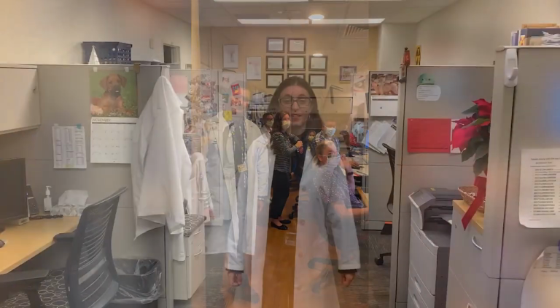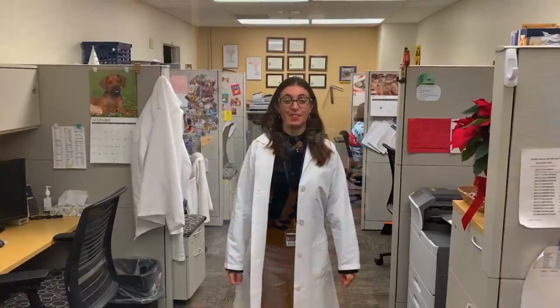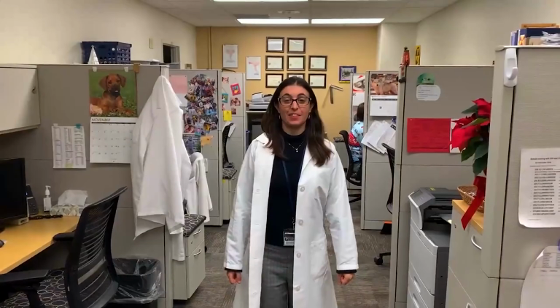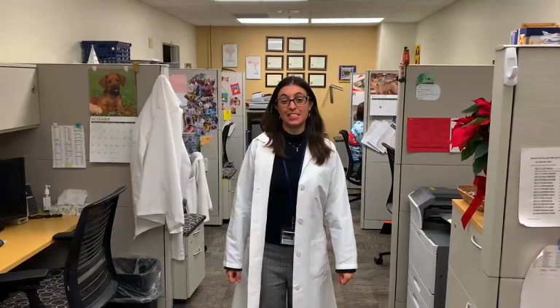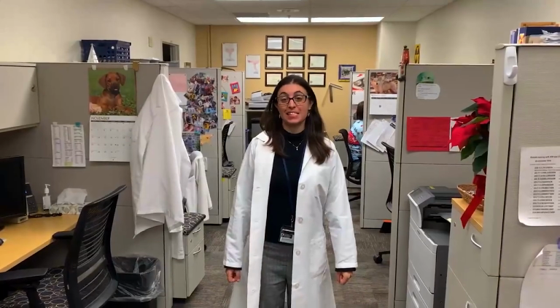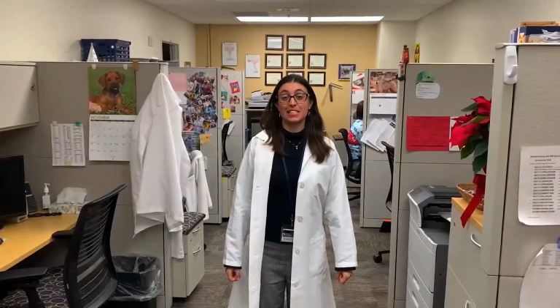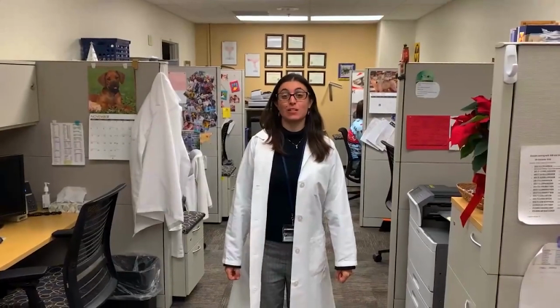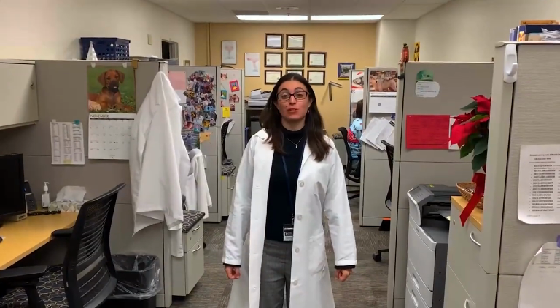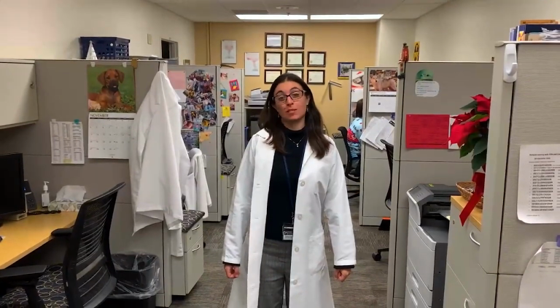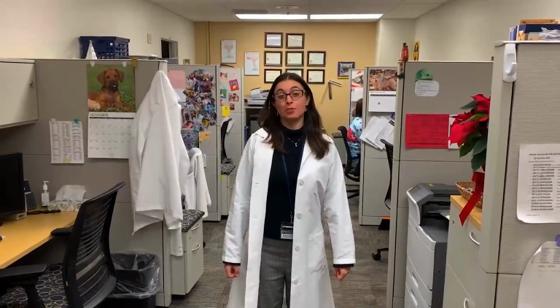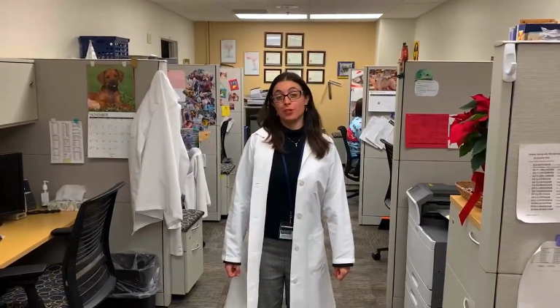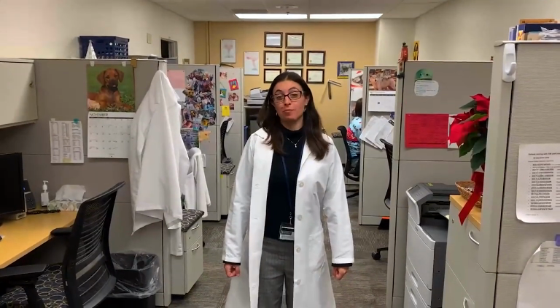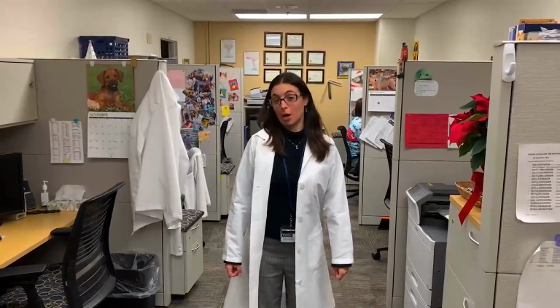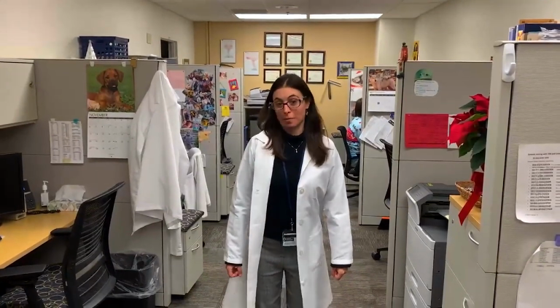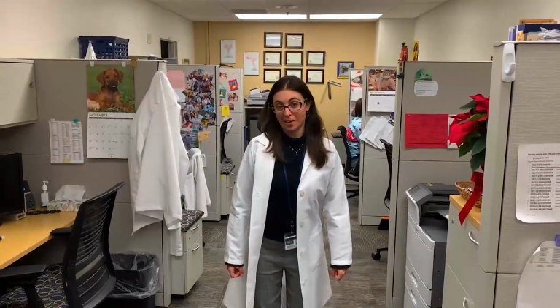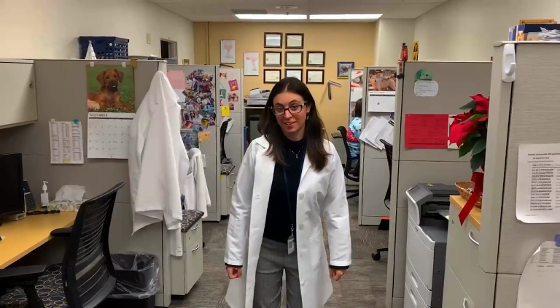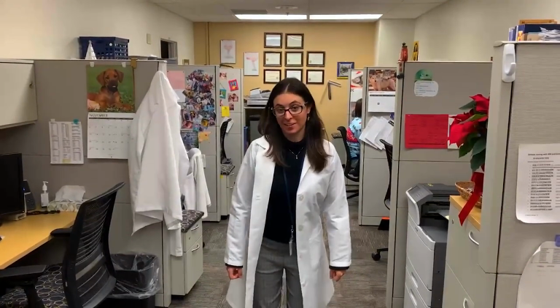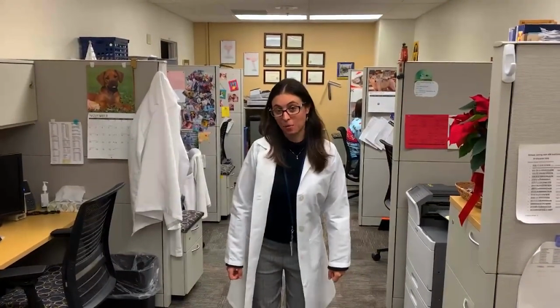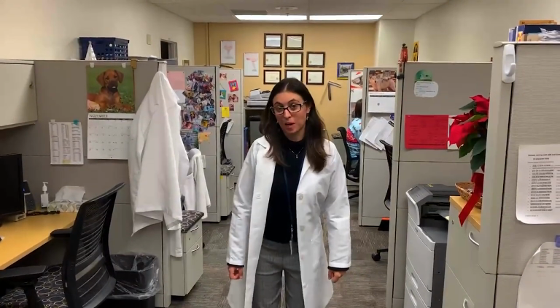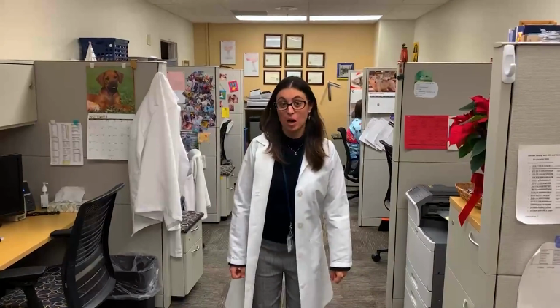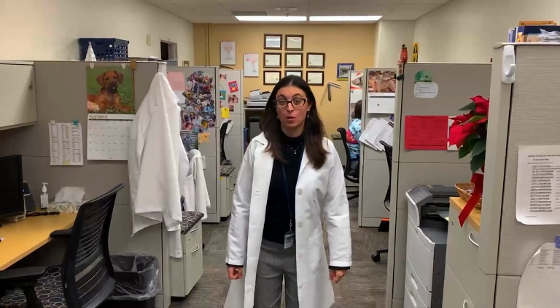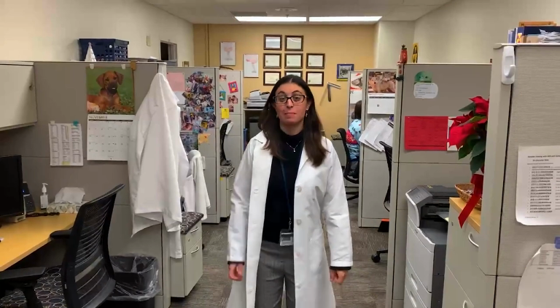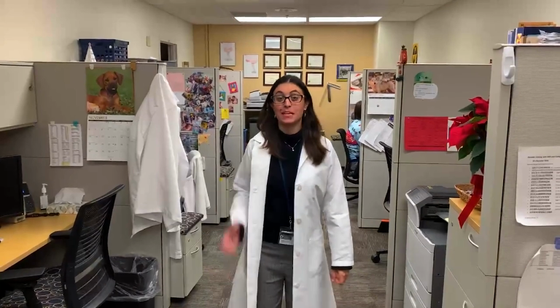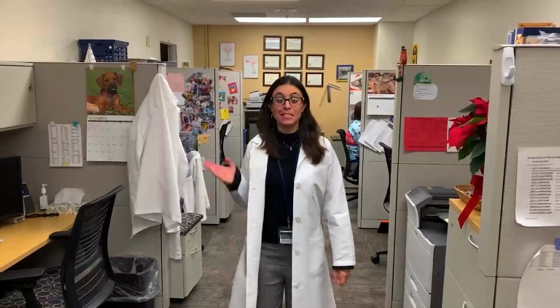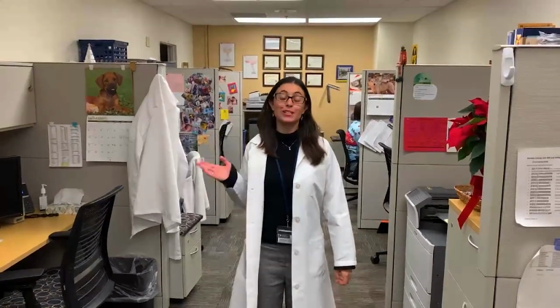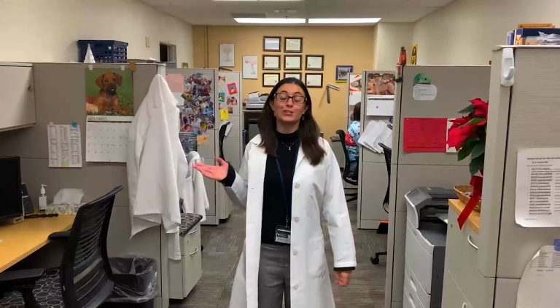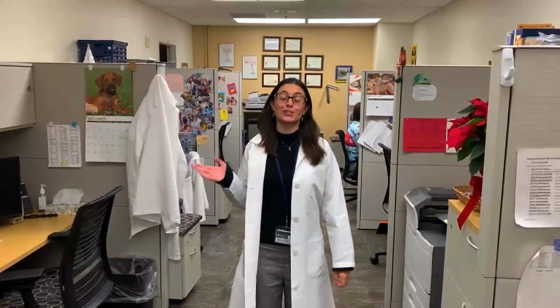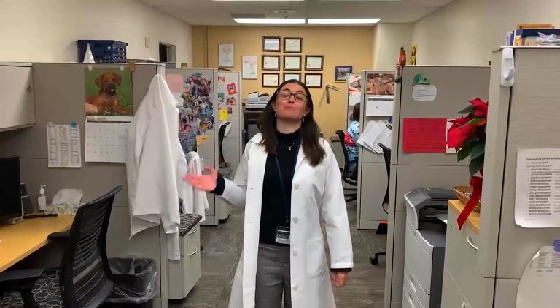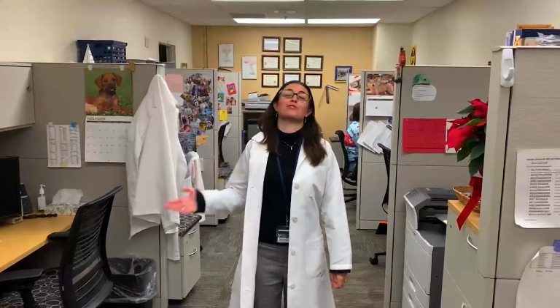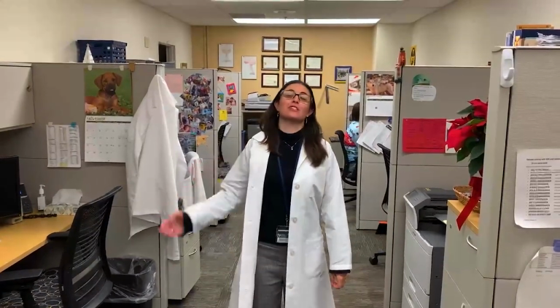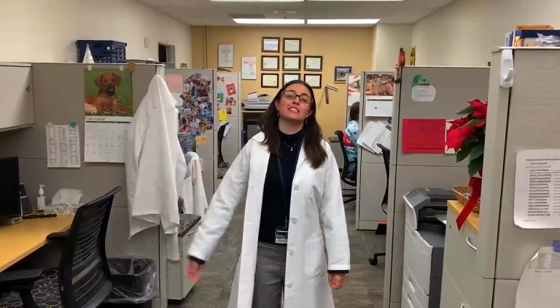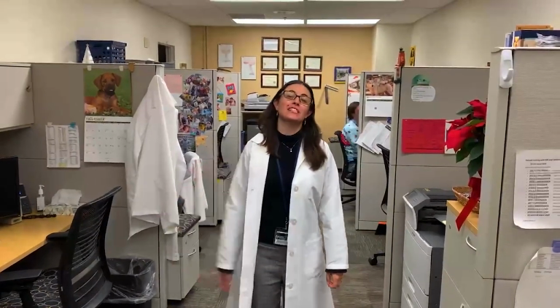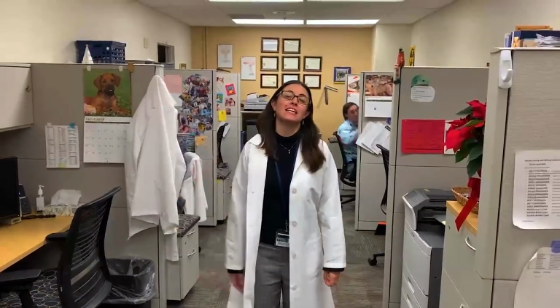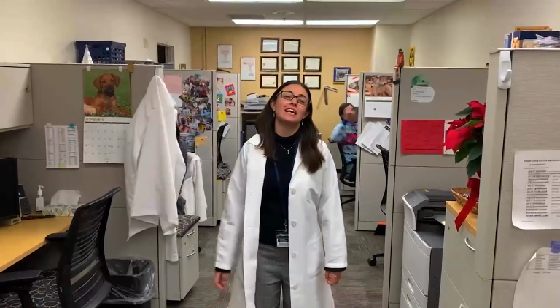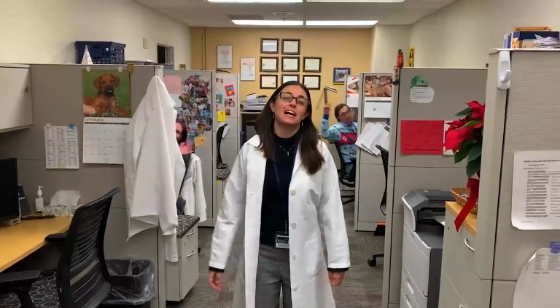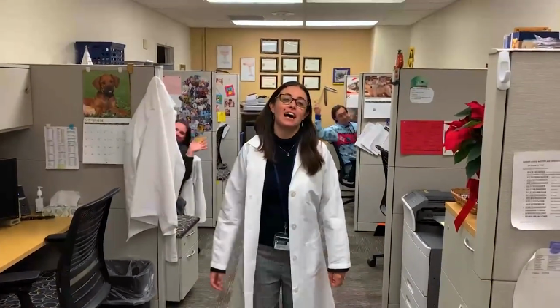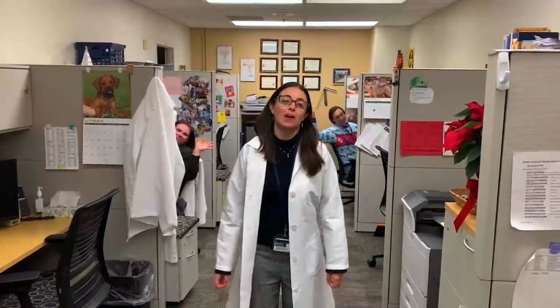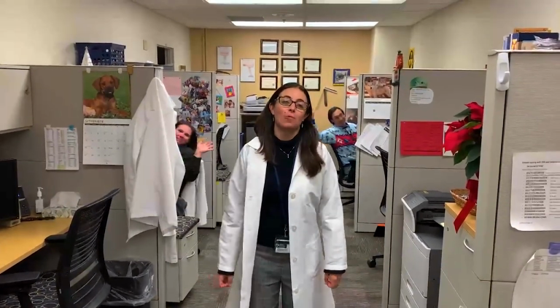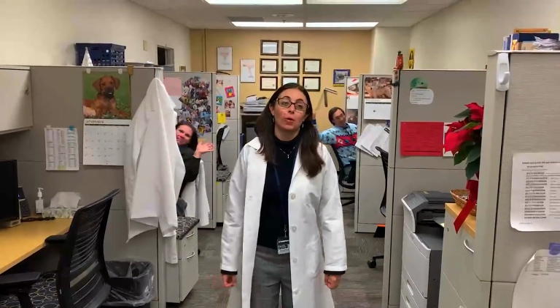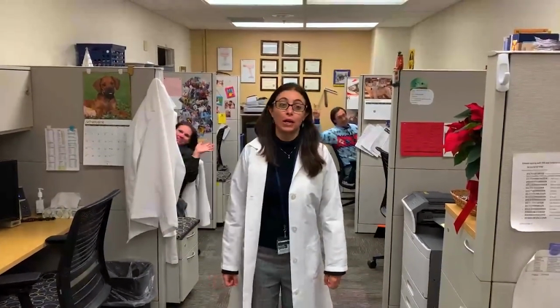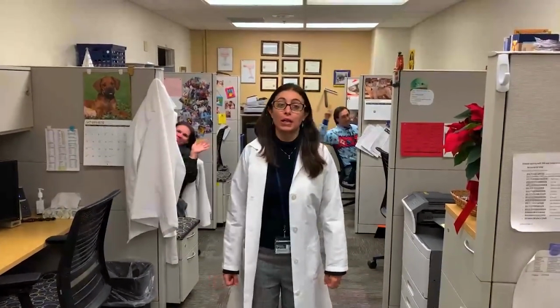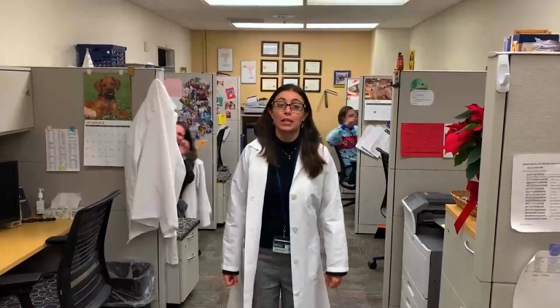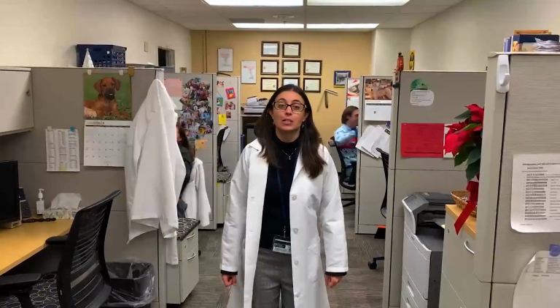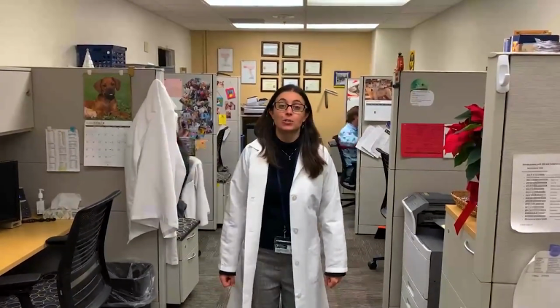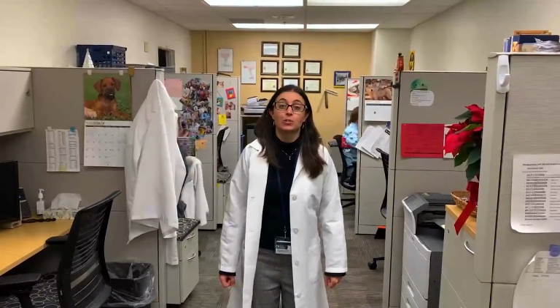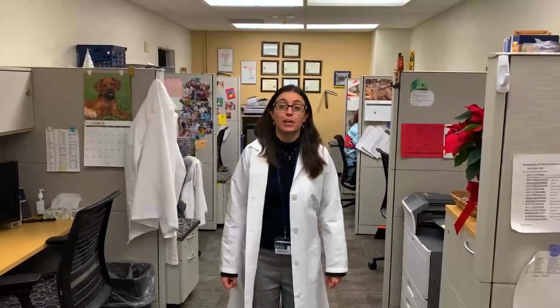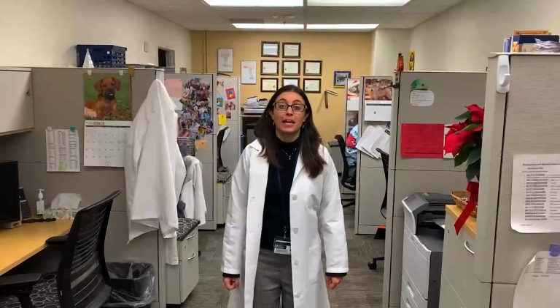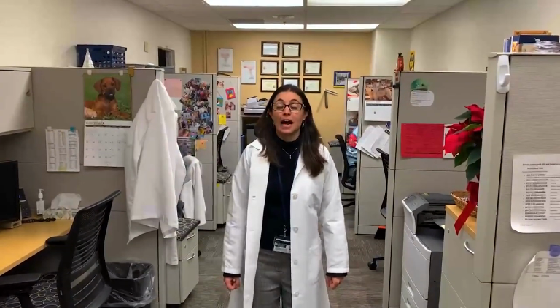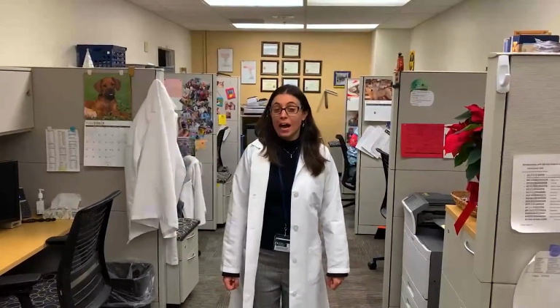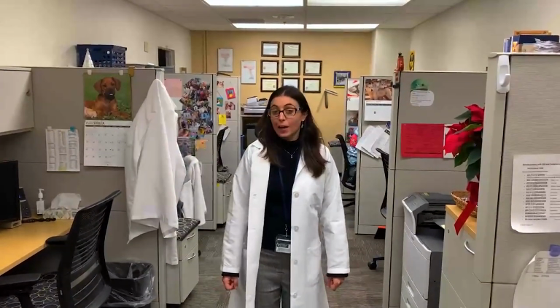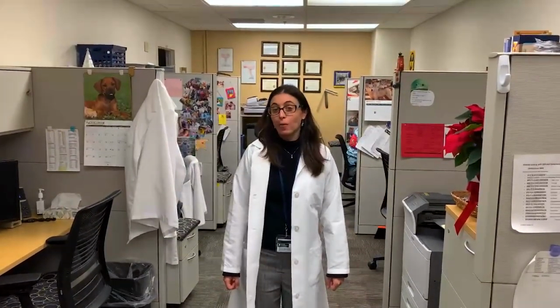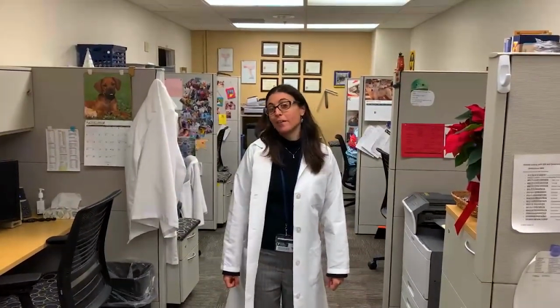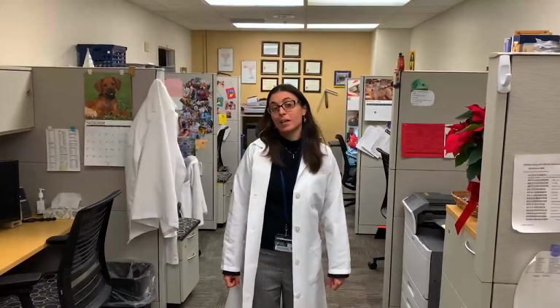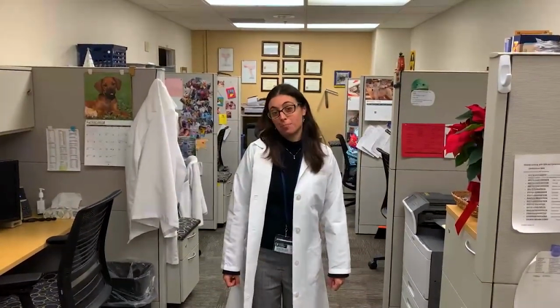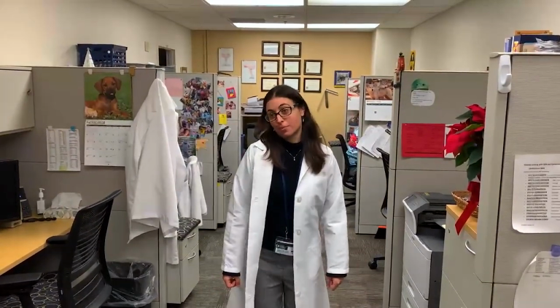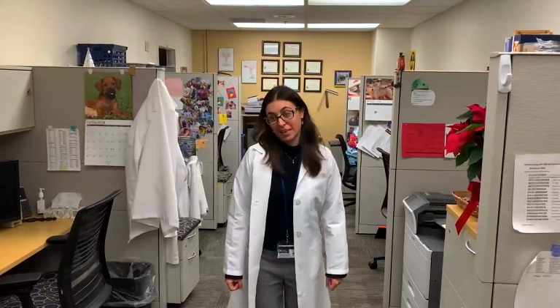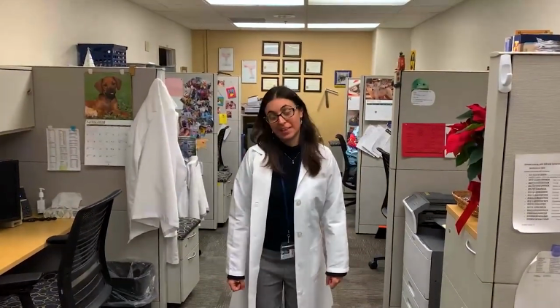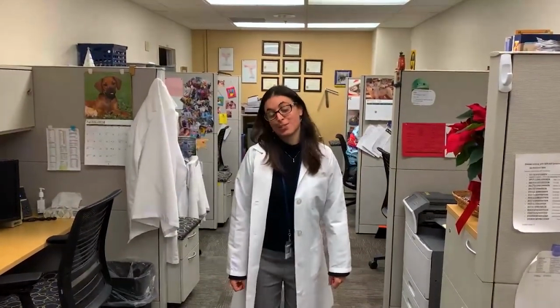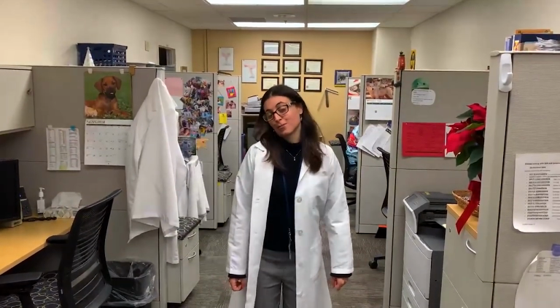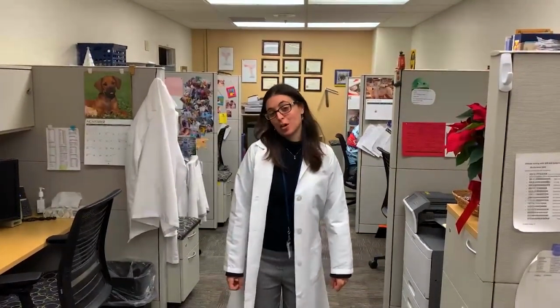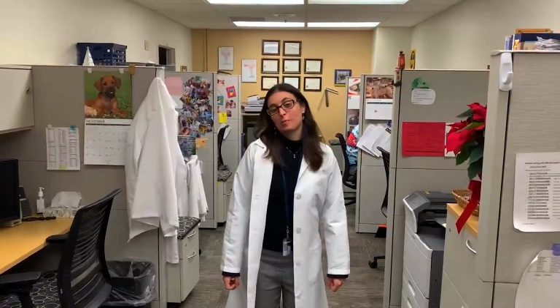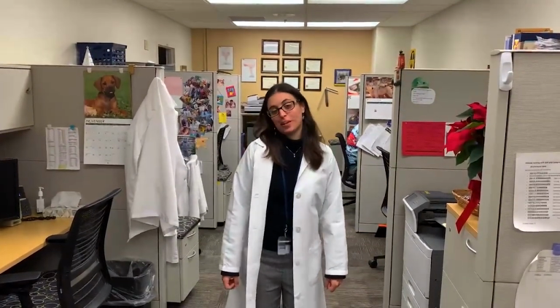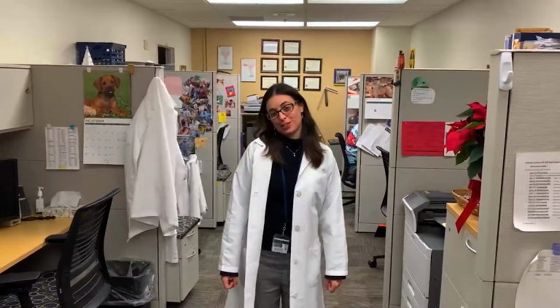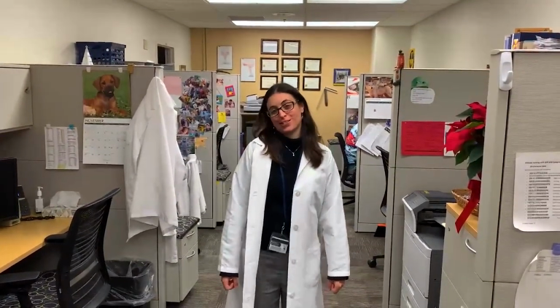This is the dosimetry department where our amazing dosimetrists work to create high-quality plans for our patients.